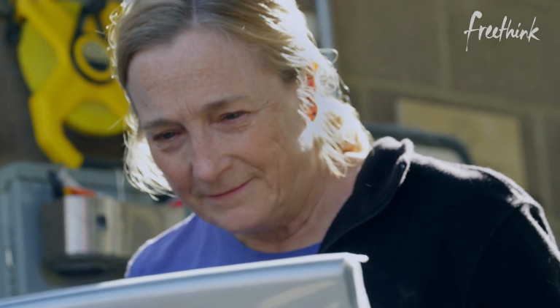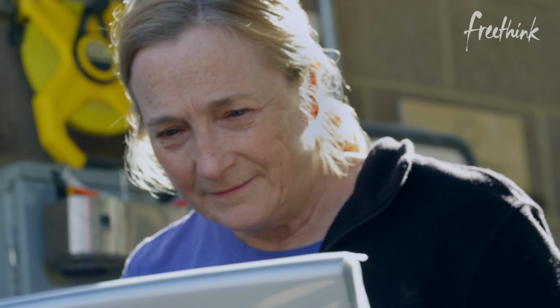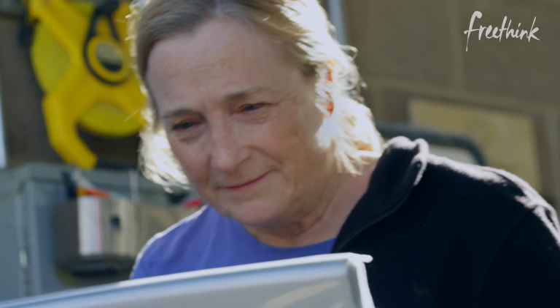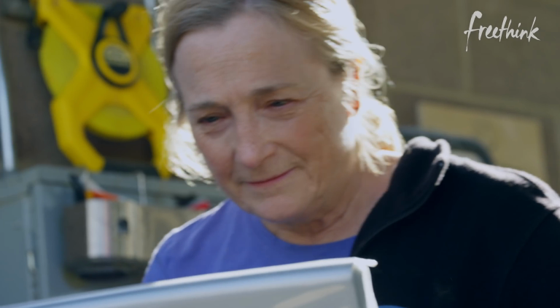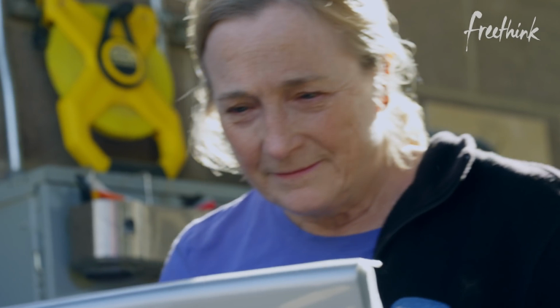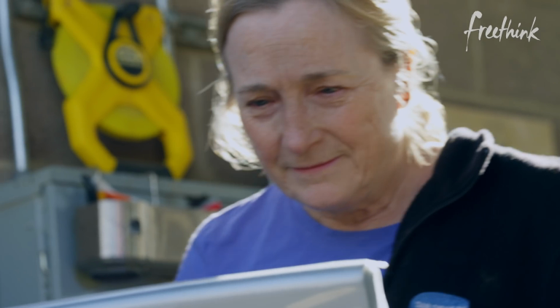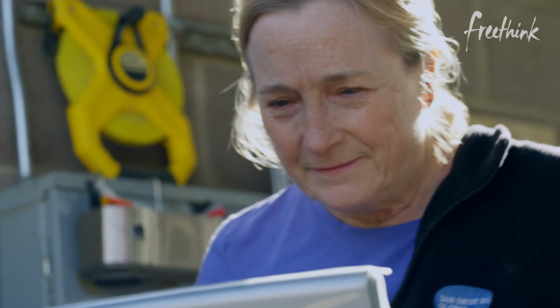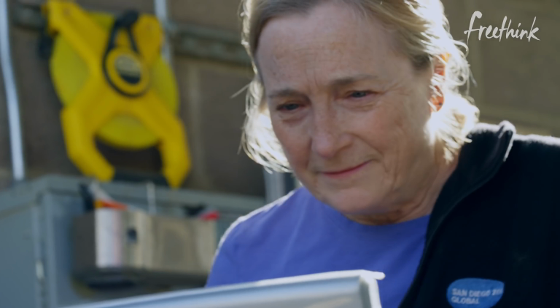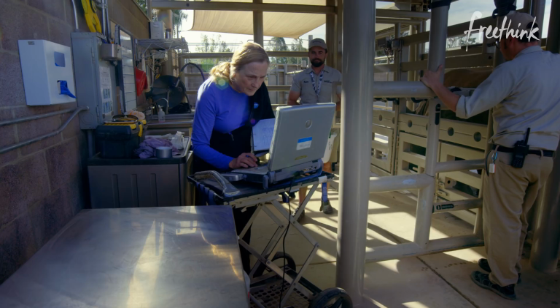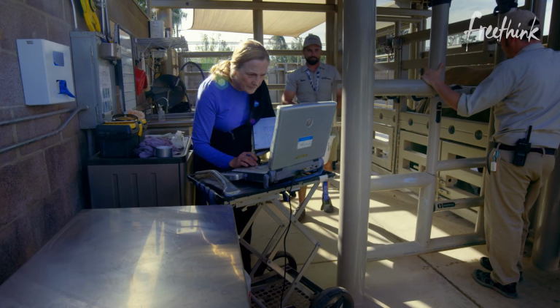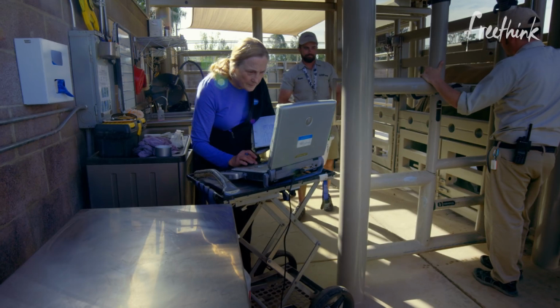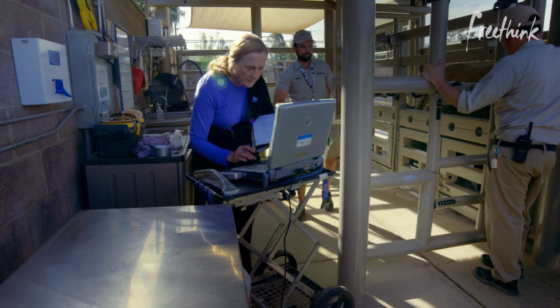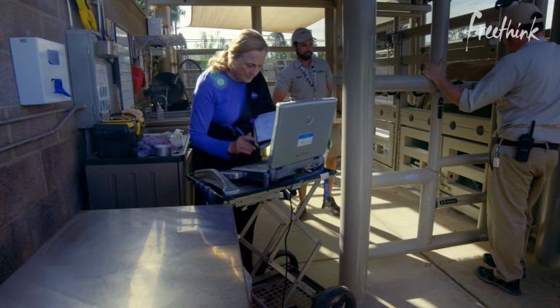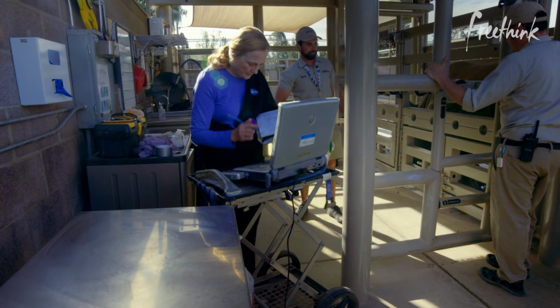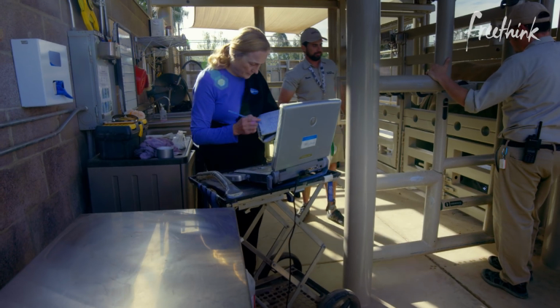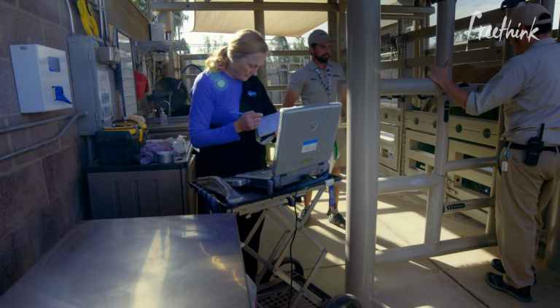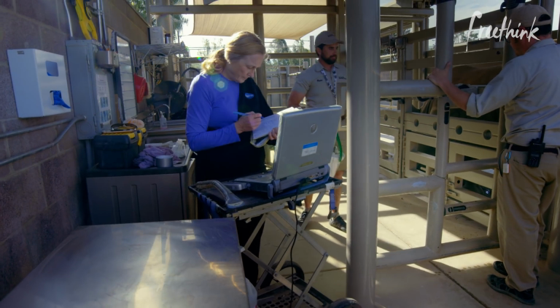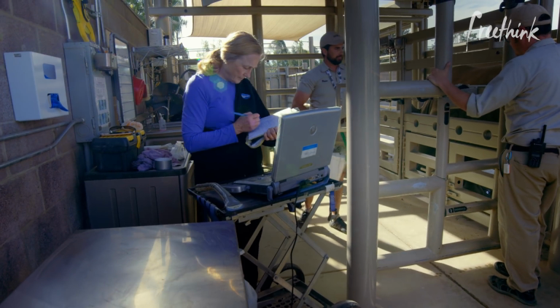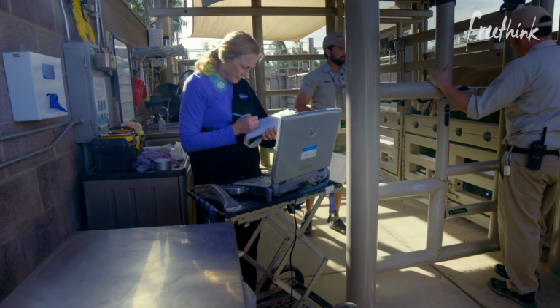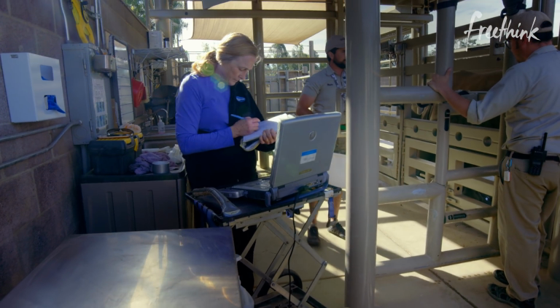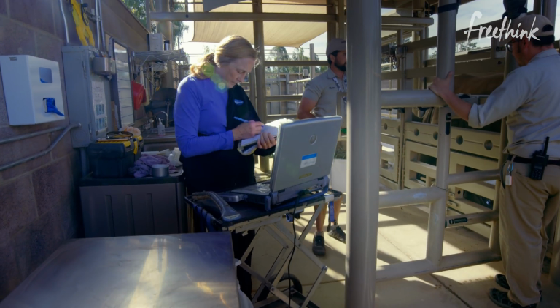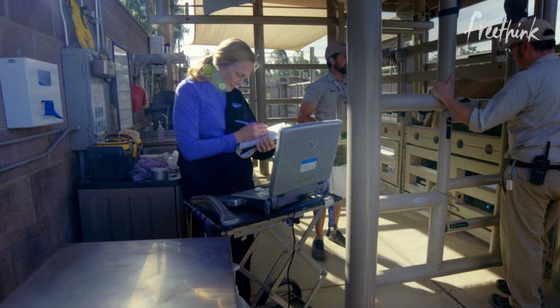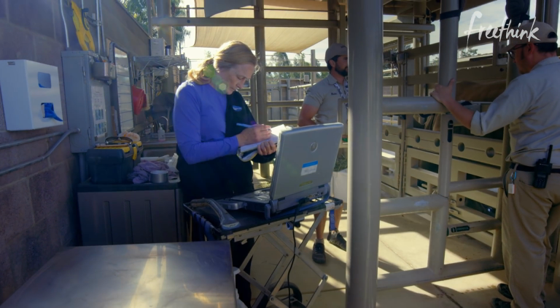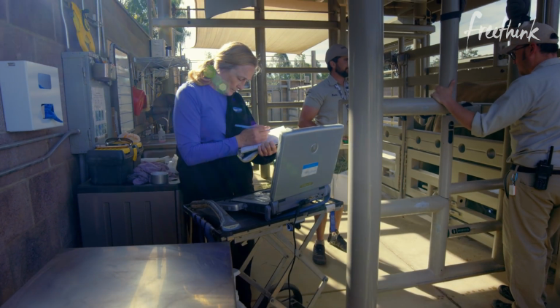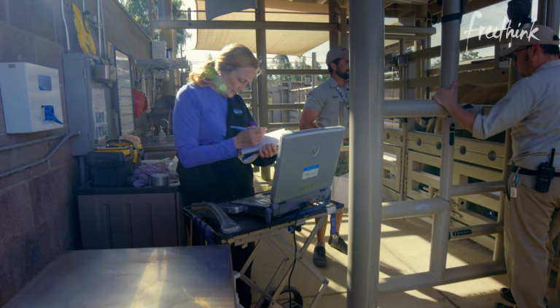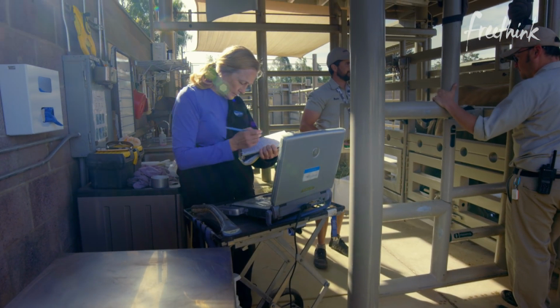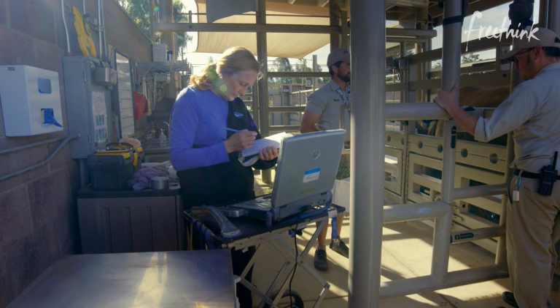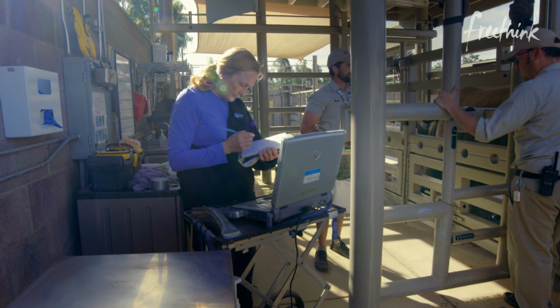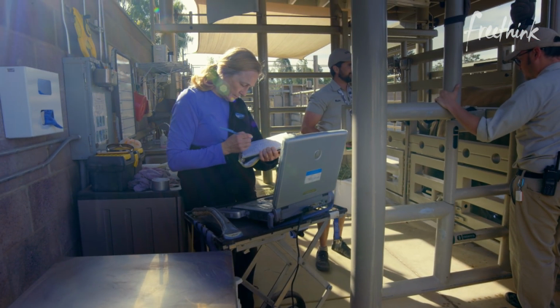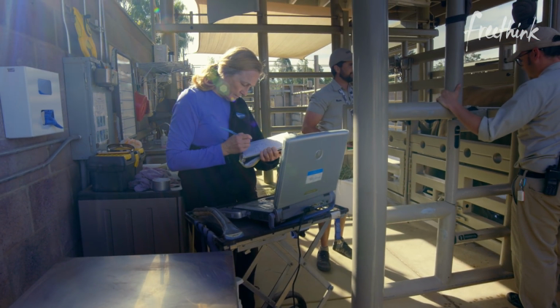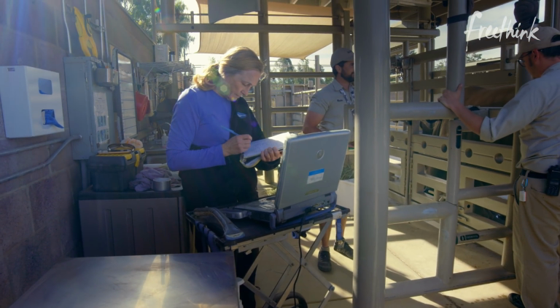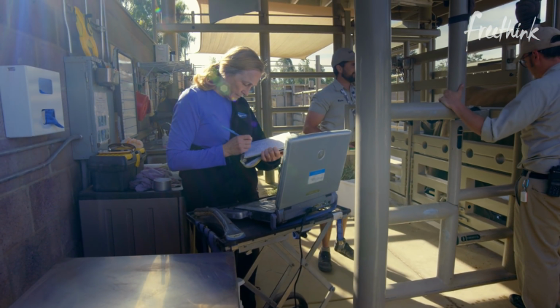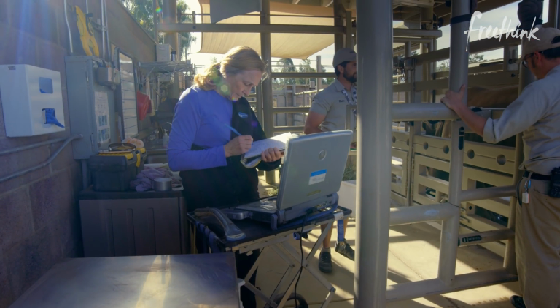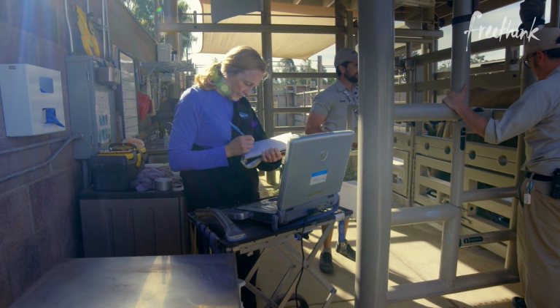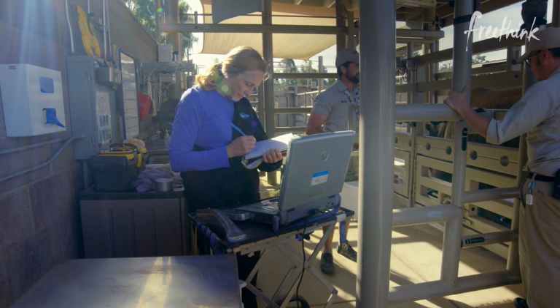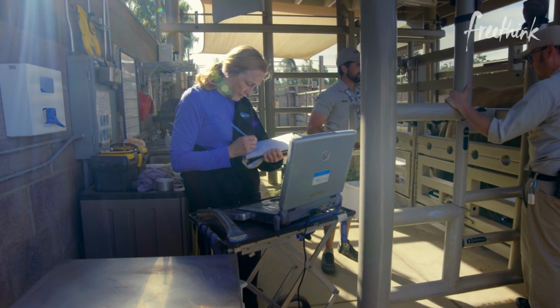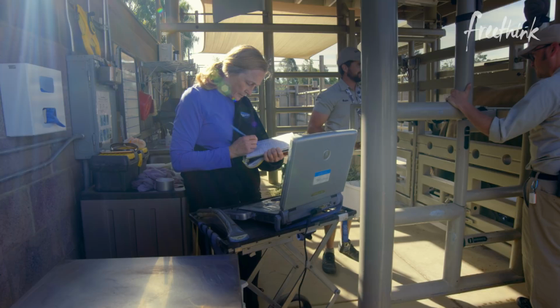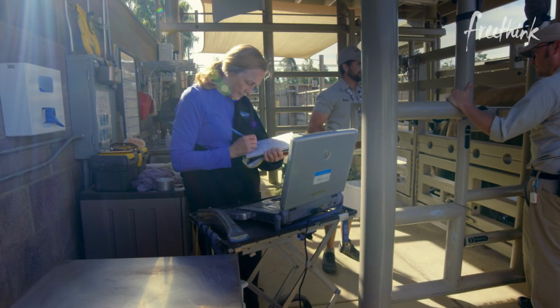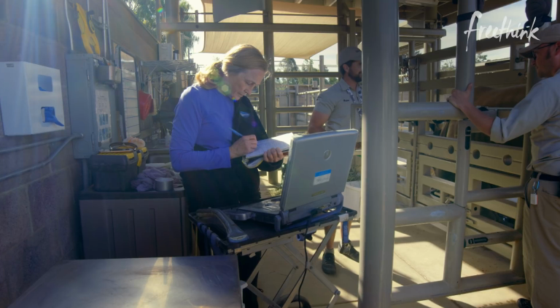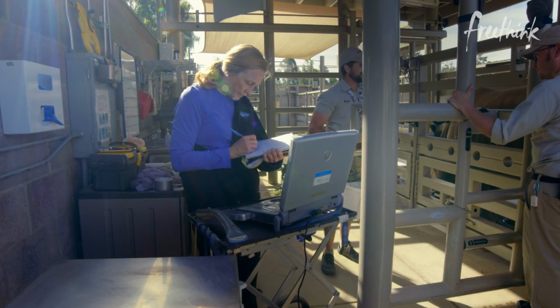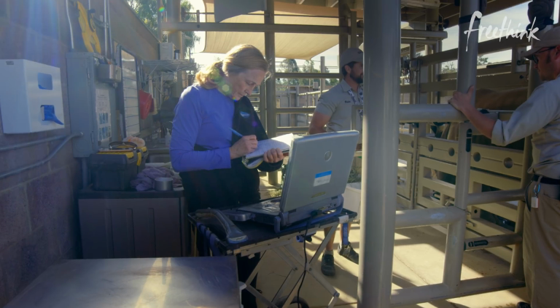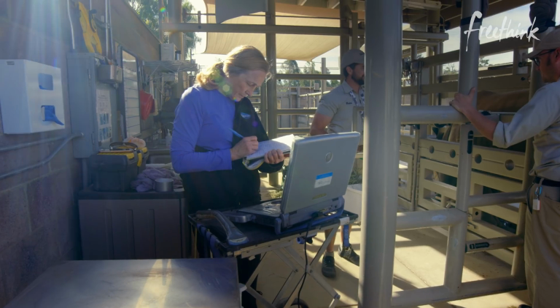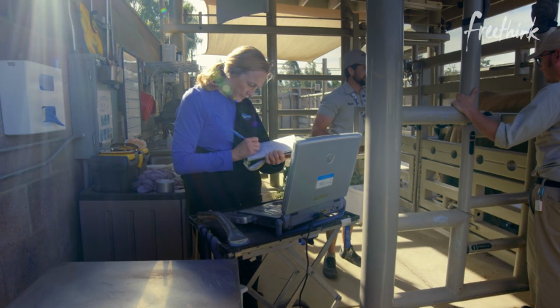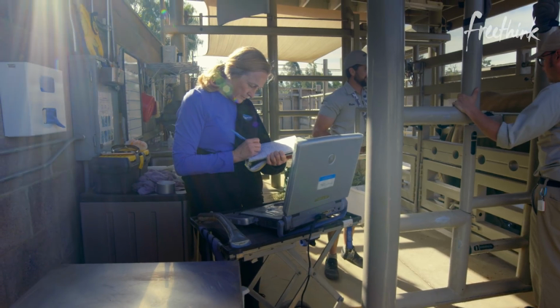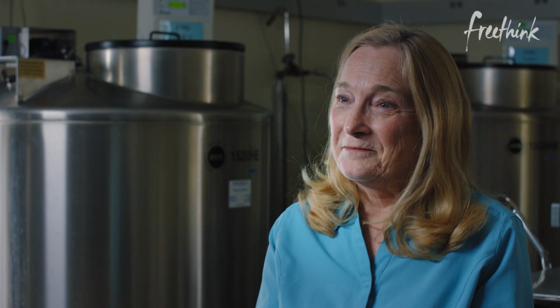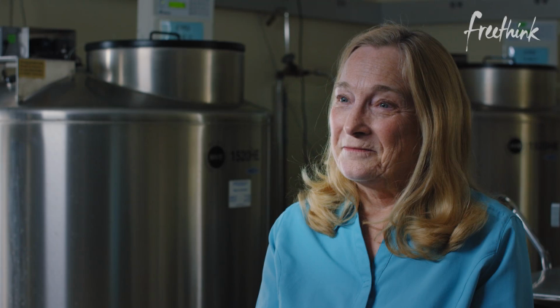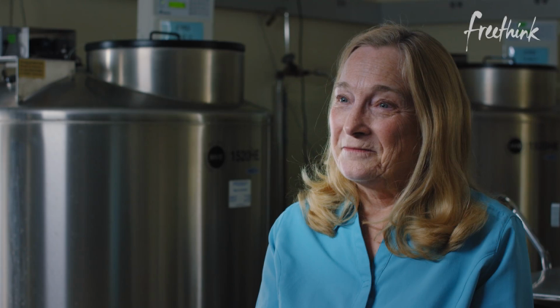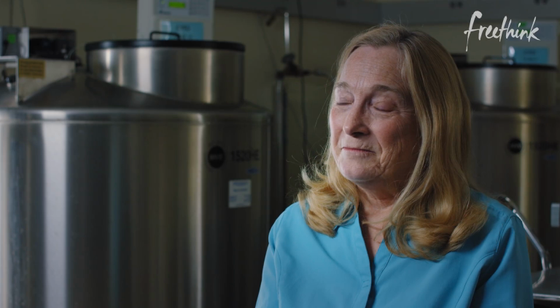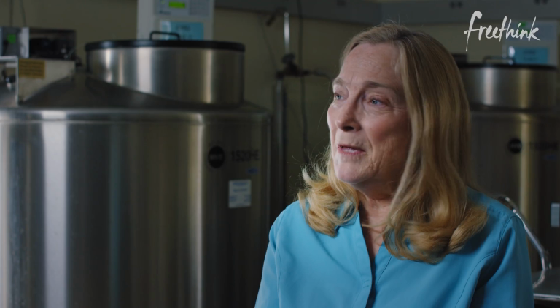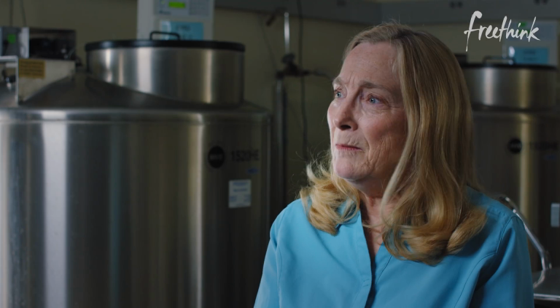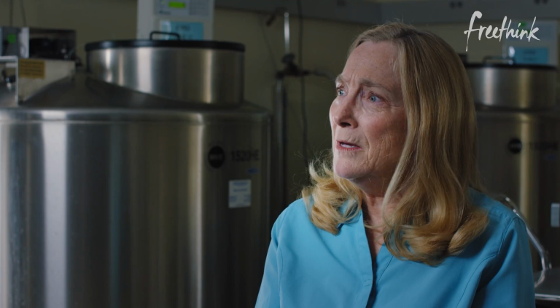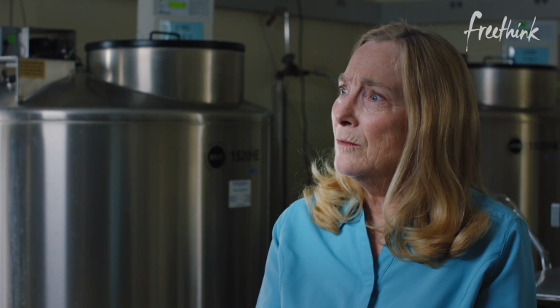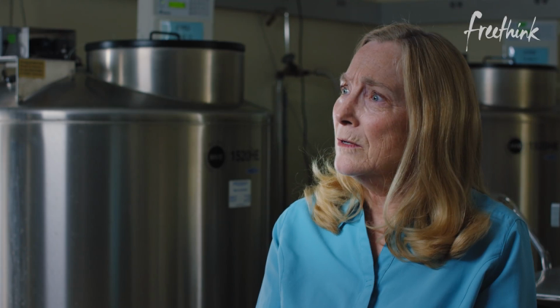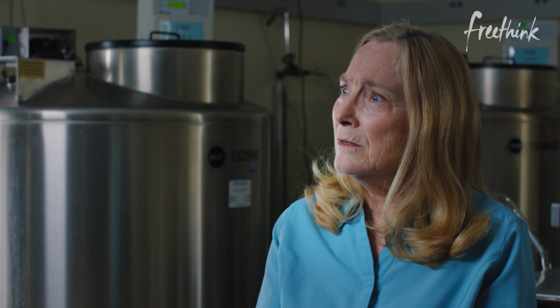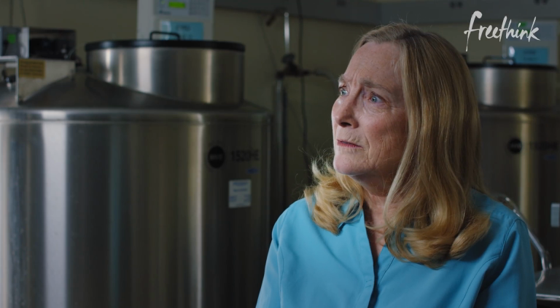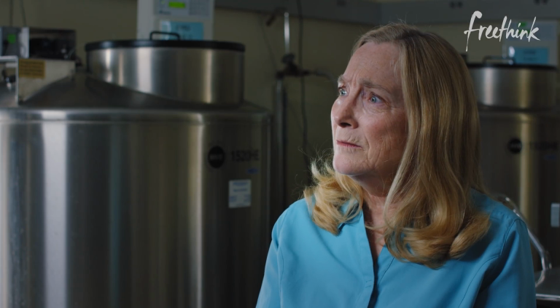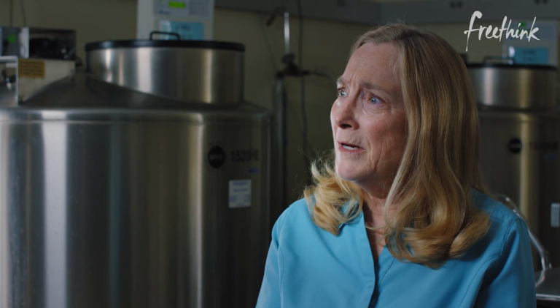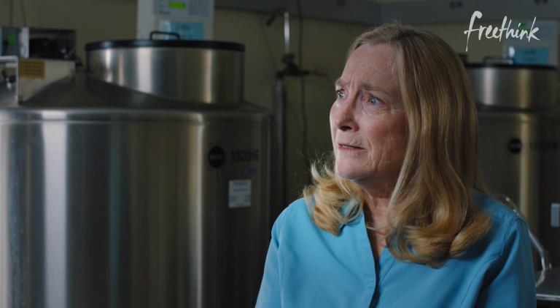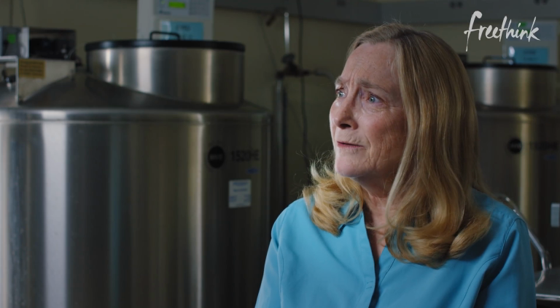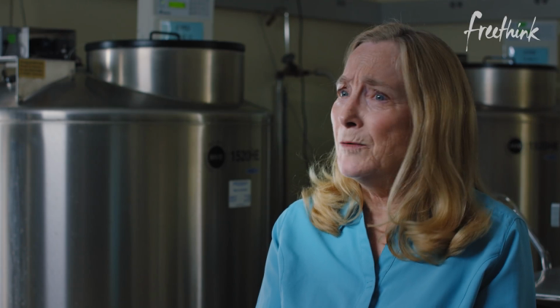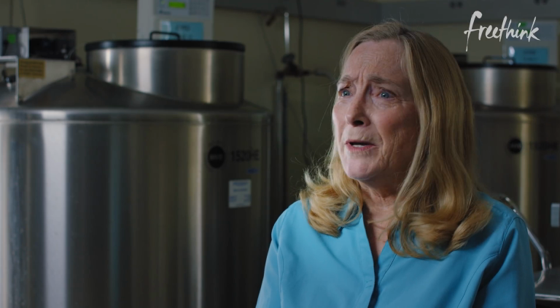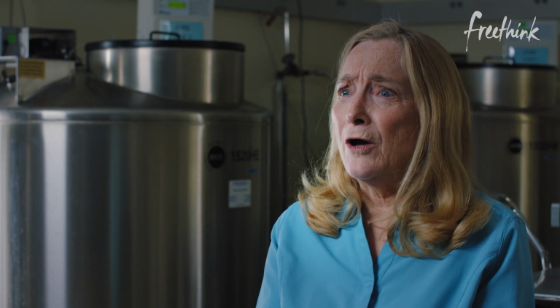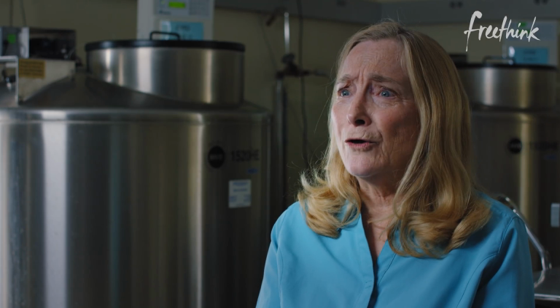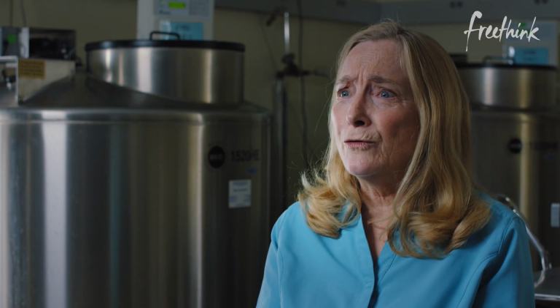But it is bittersweet to think that I won't see the end of this project. Maybe I will. I might live to be 100.